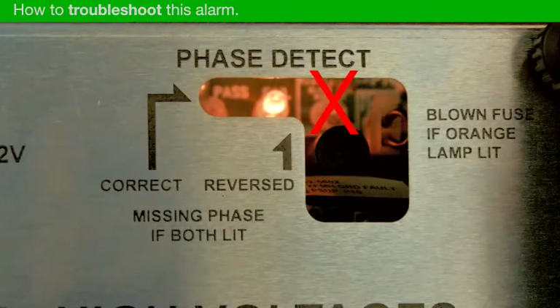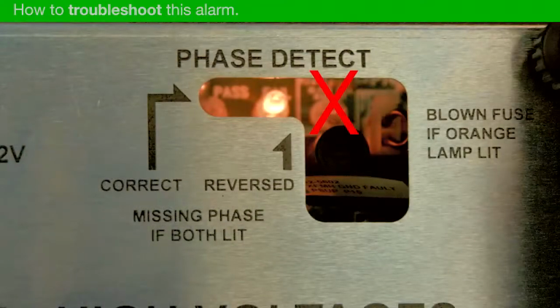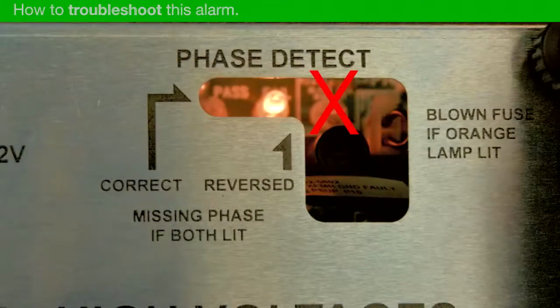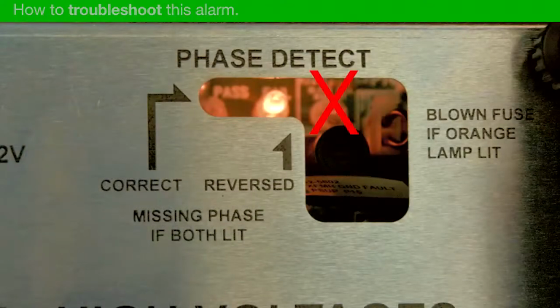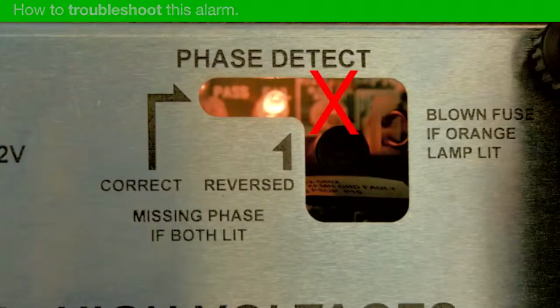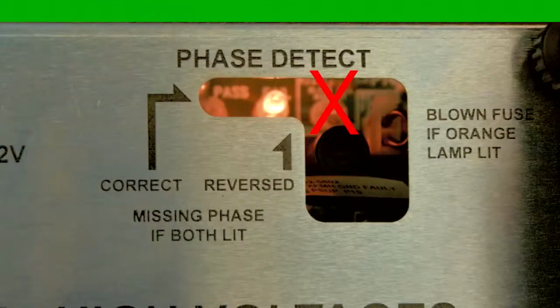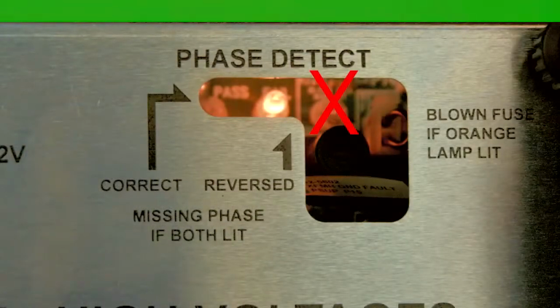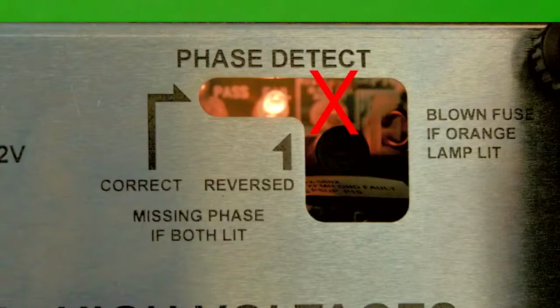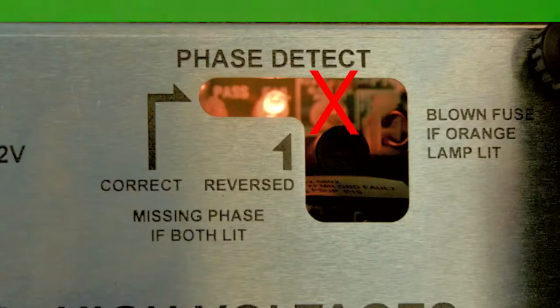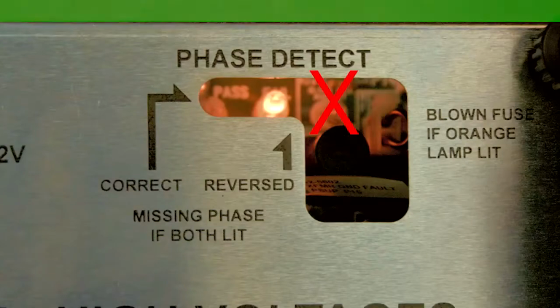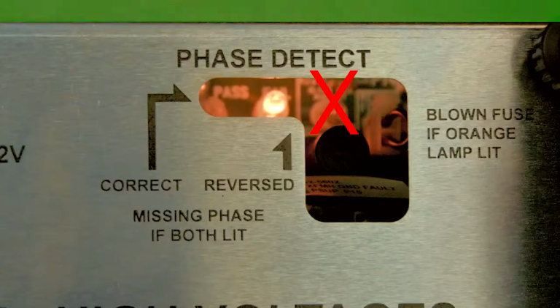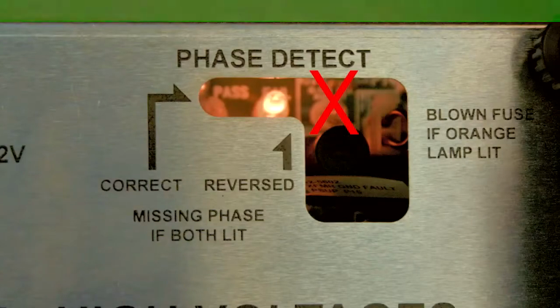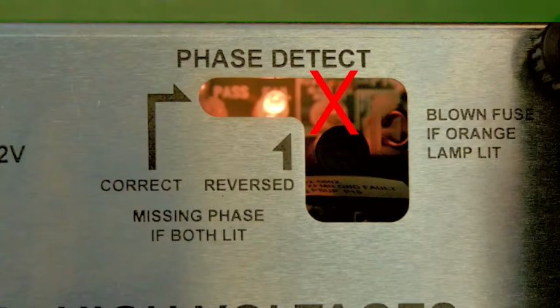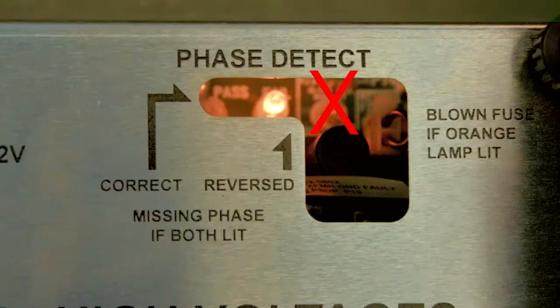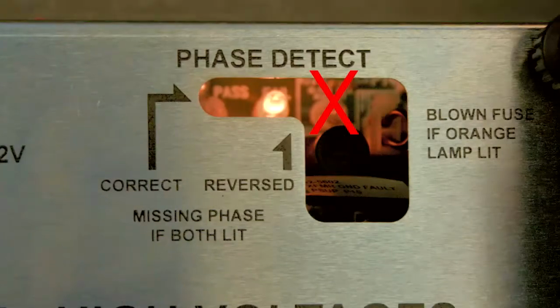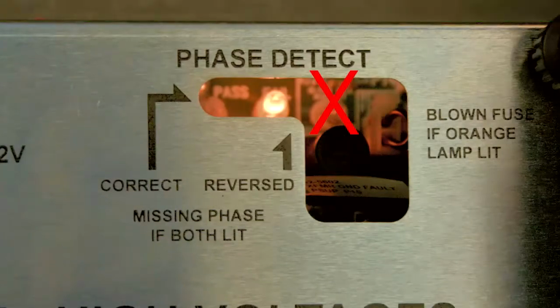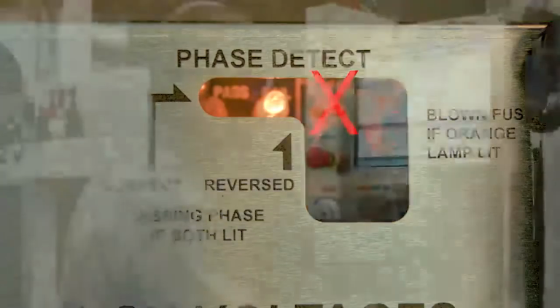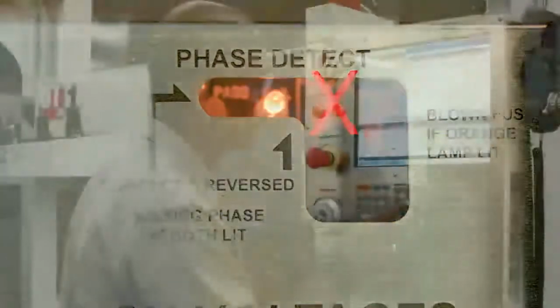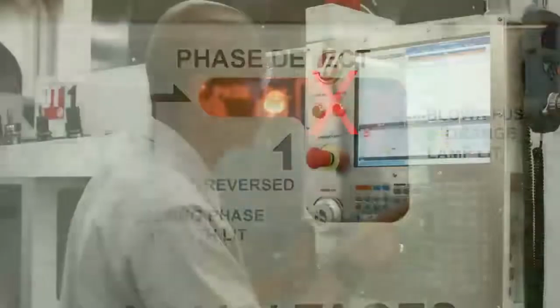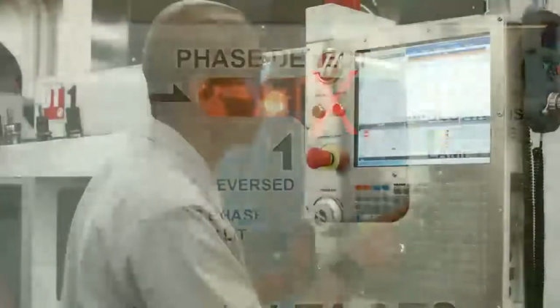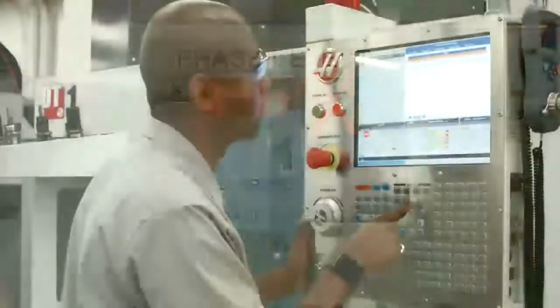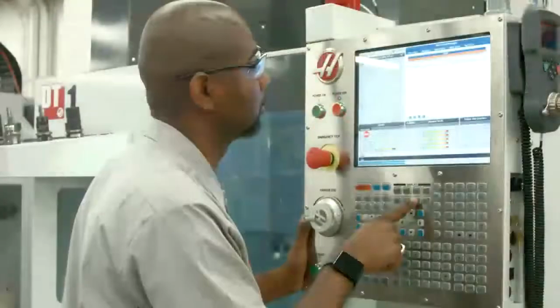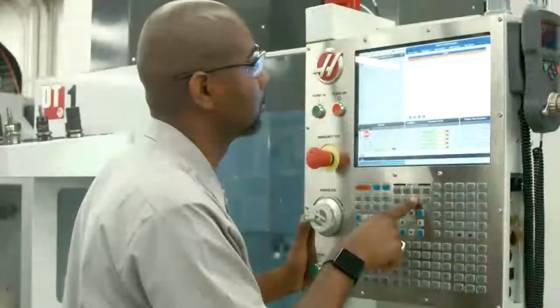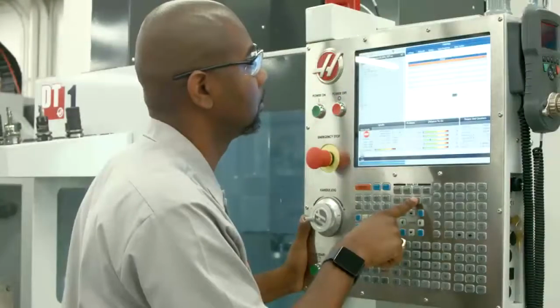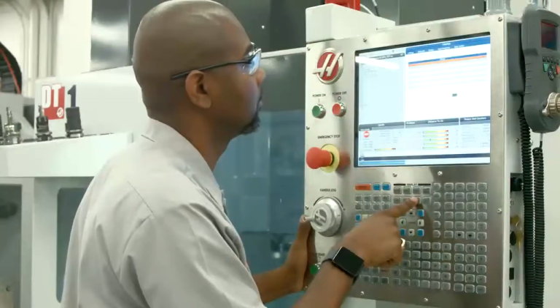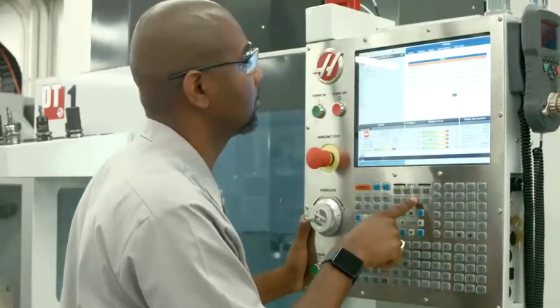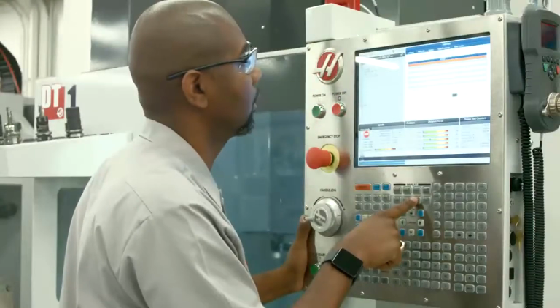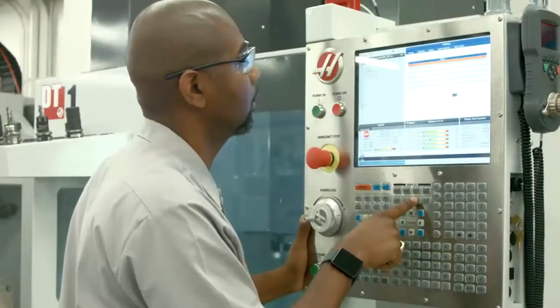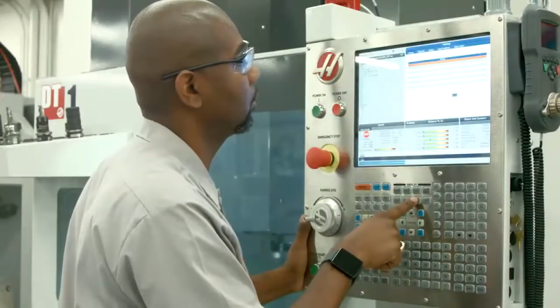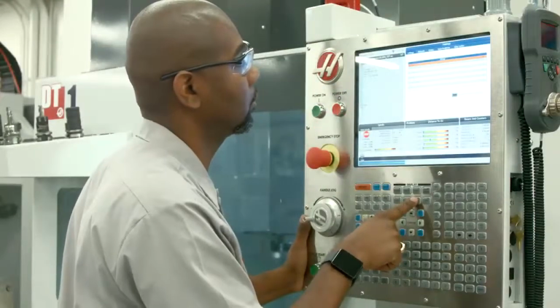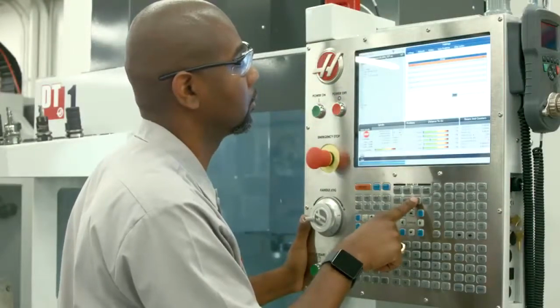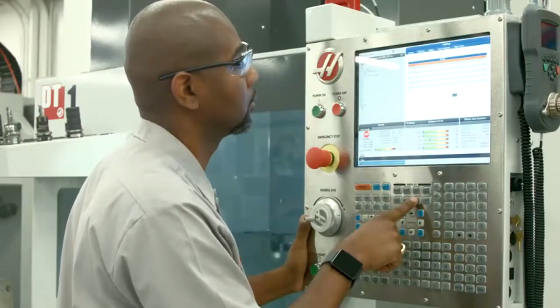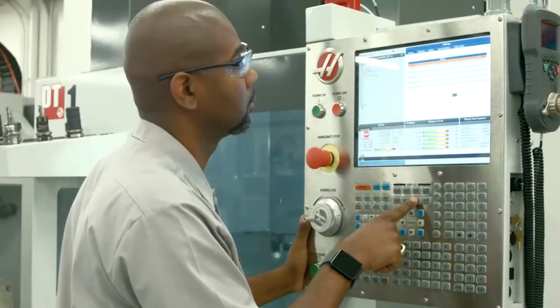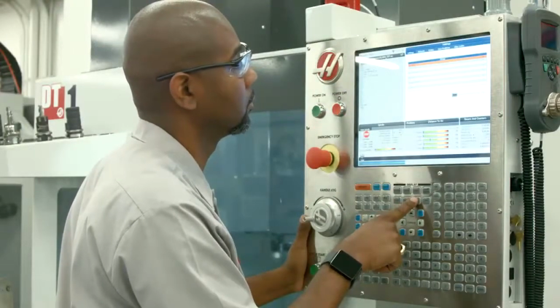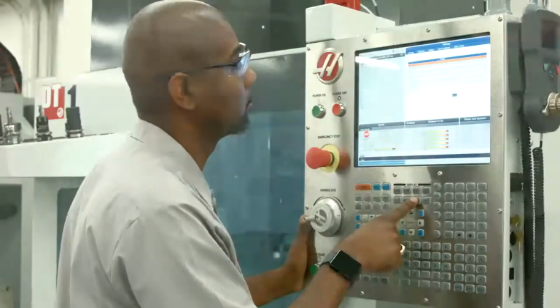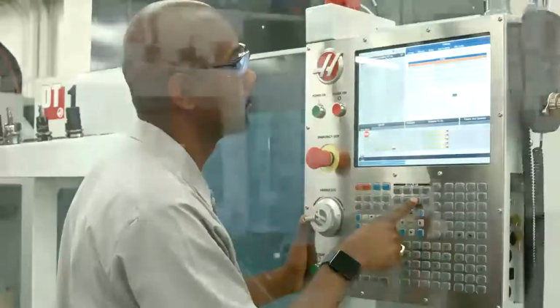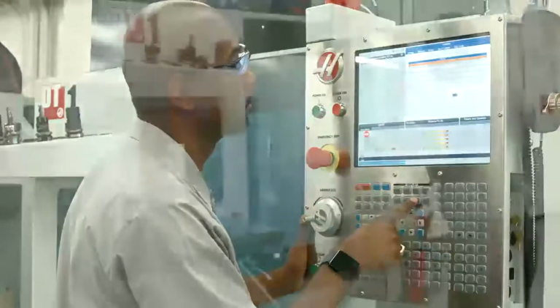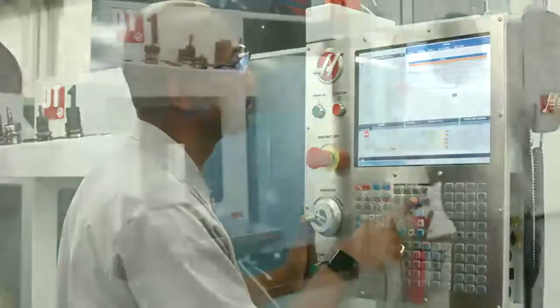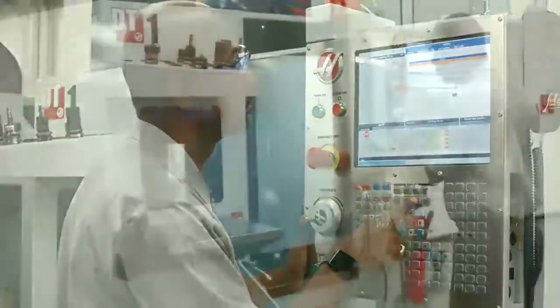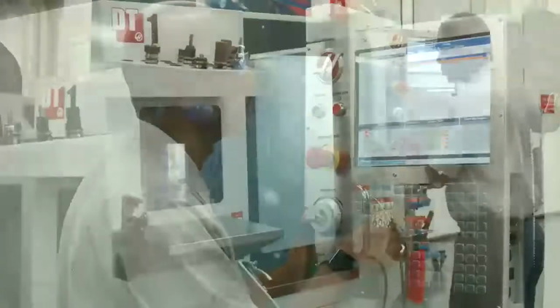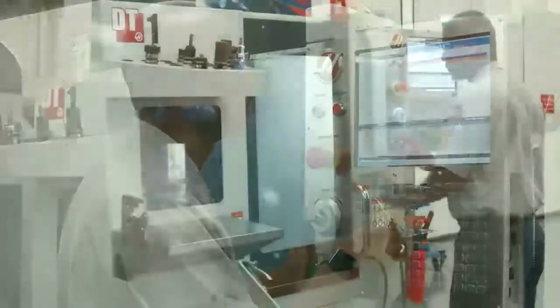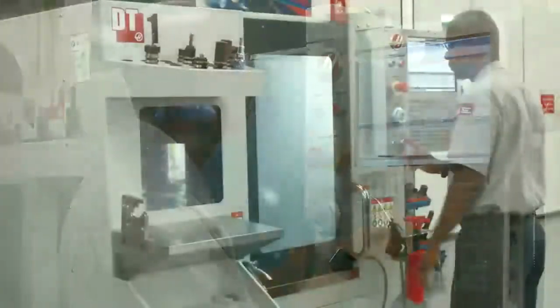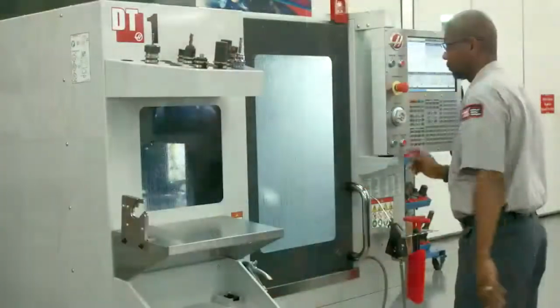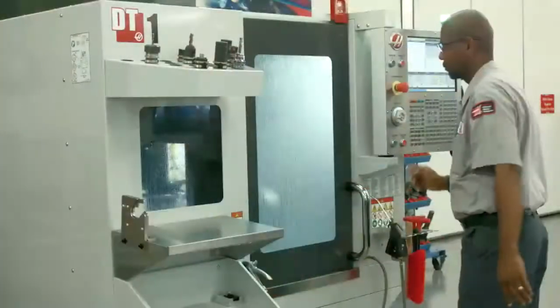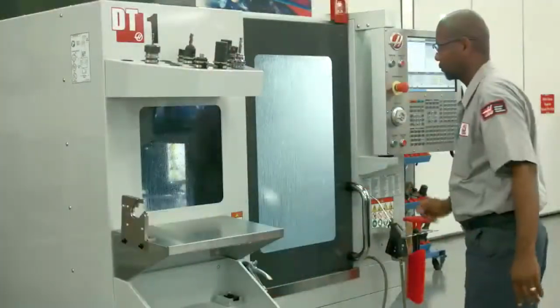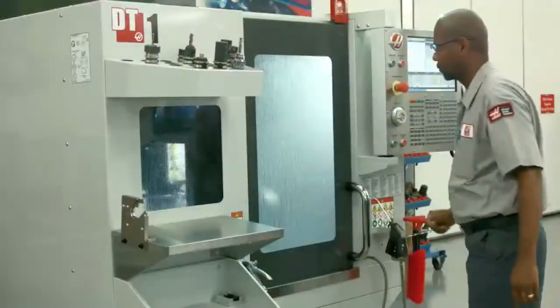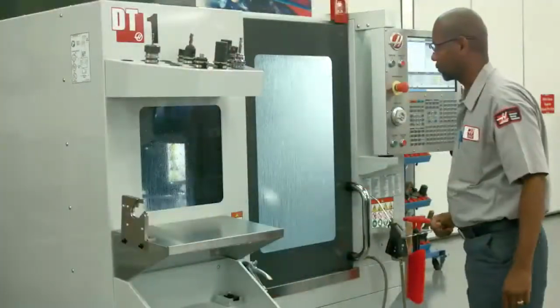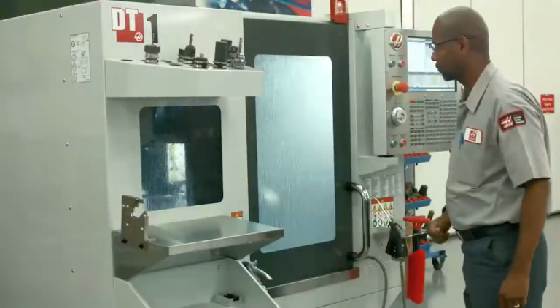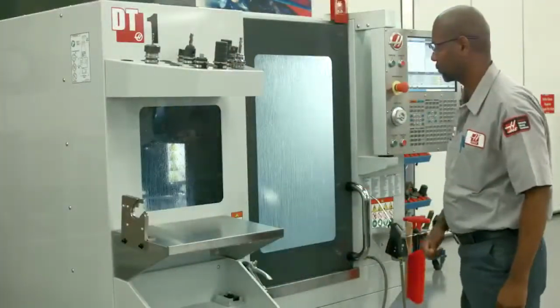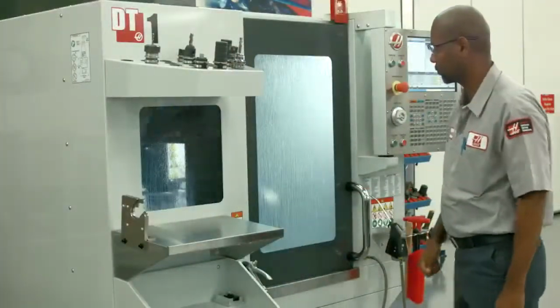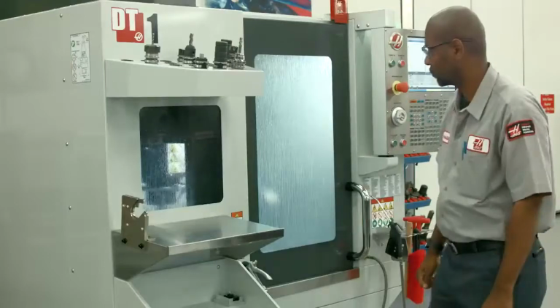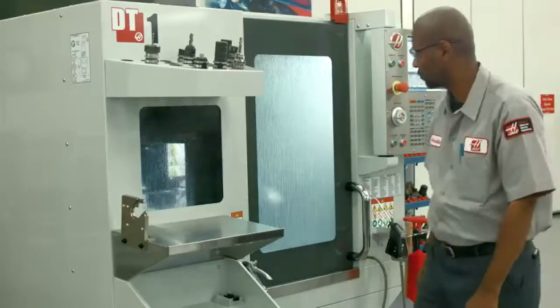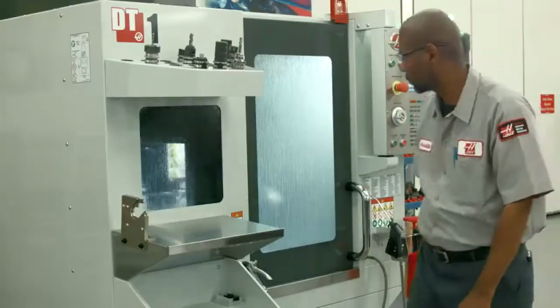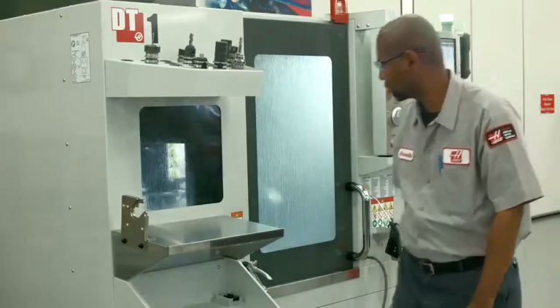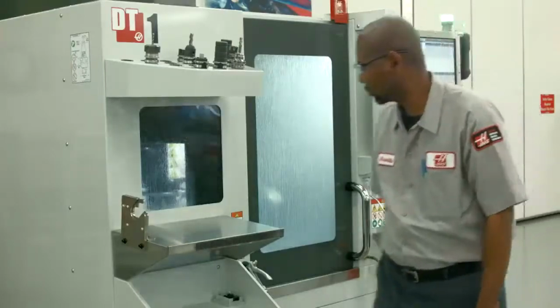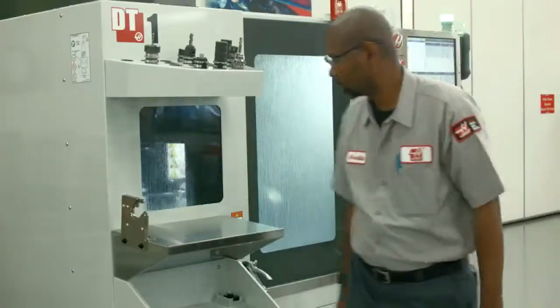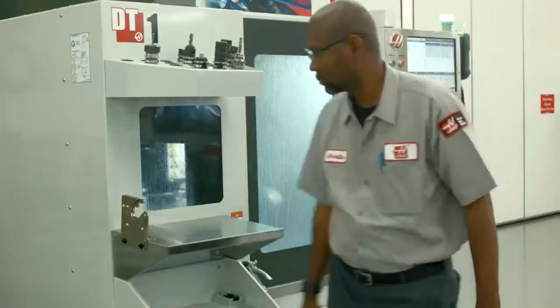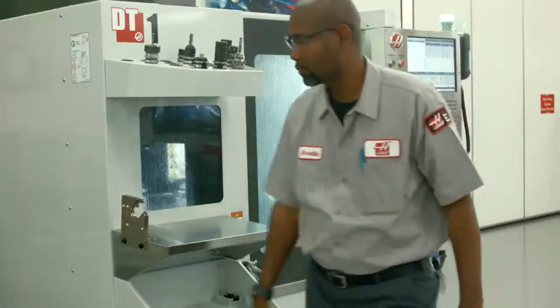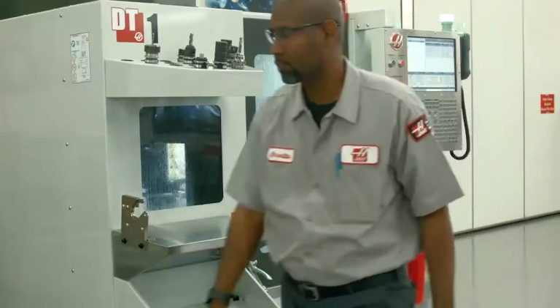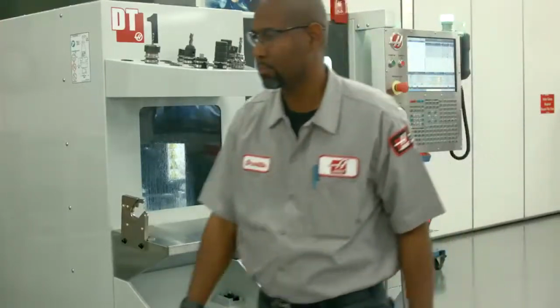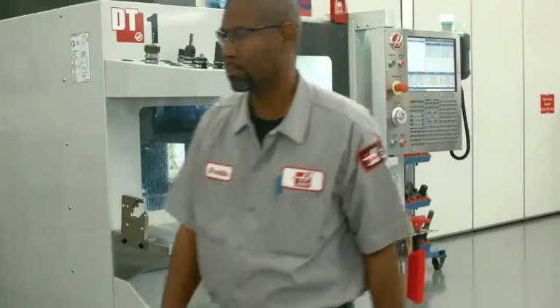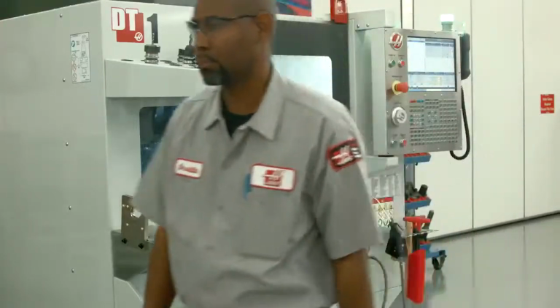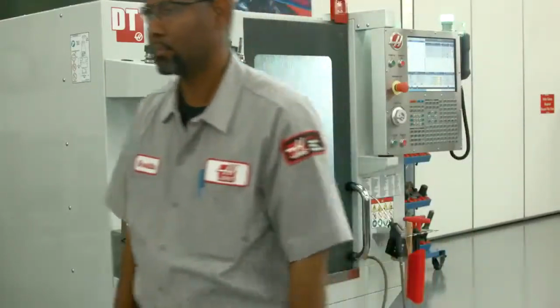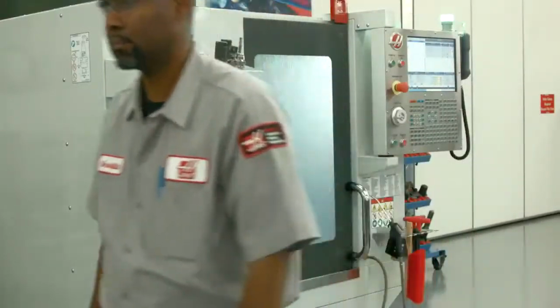If you still get alarm 151 after you have verified that it is not the coolant system, you will need to contact your Haas factory outlet so they can look into it.